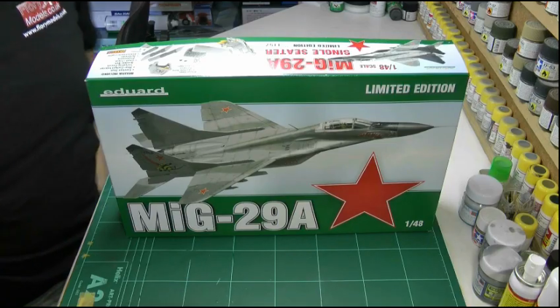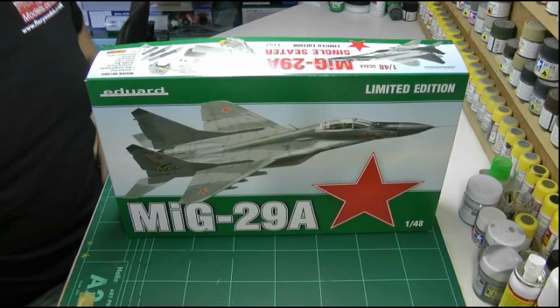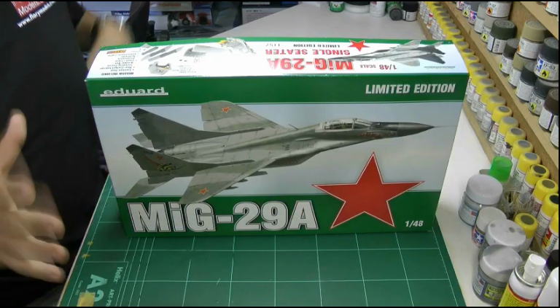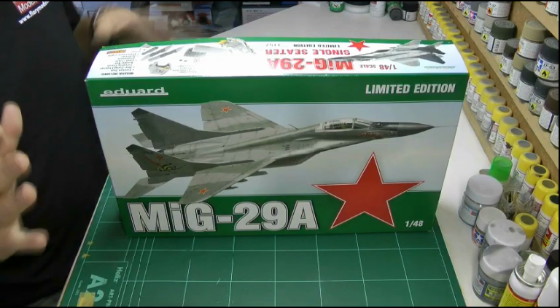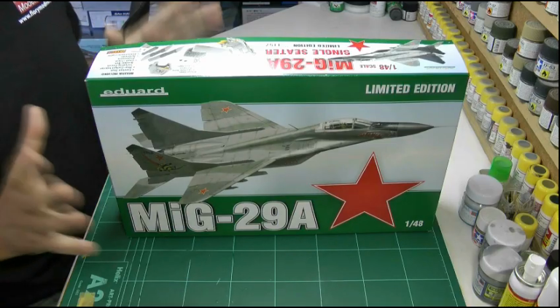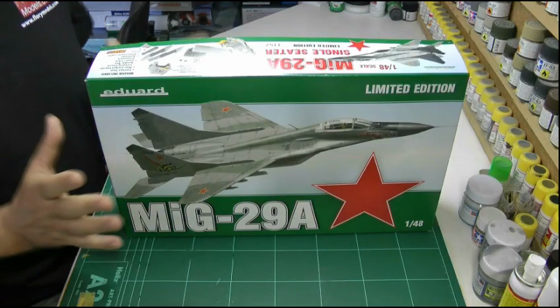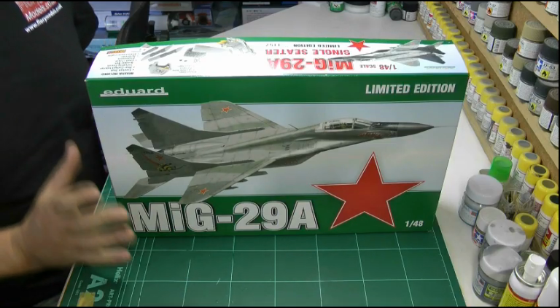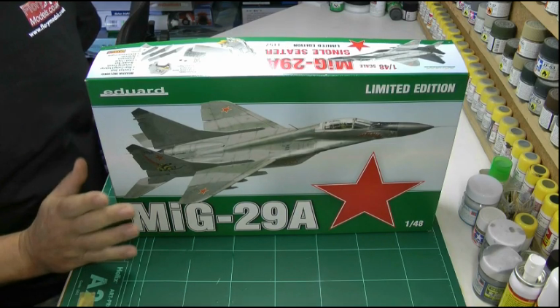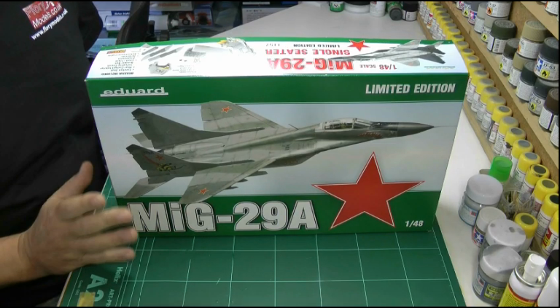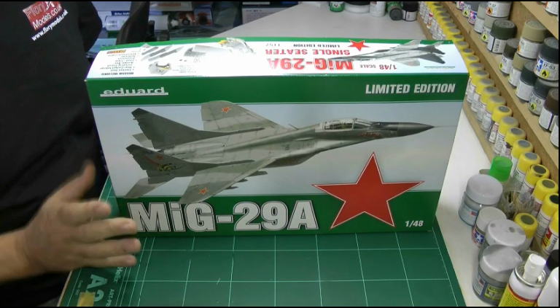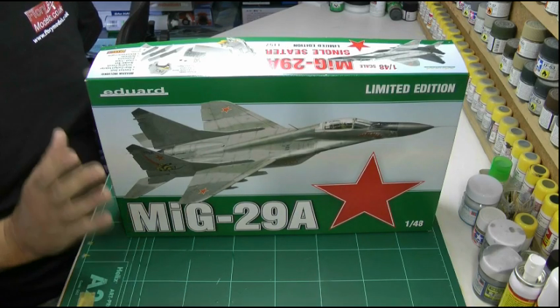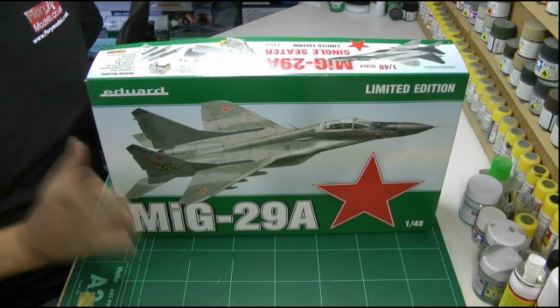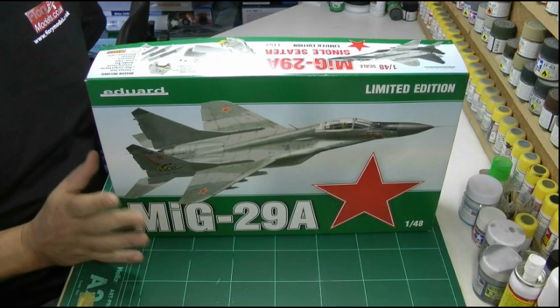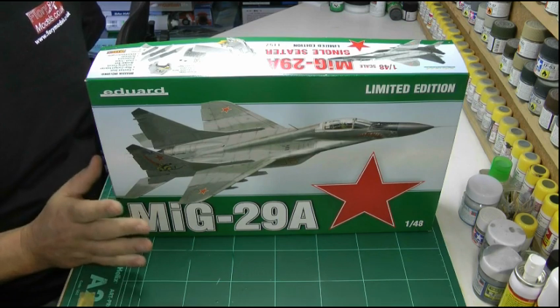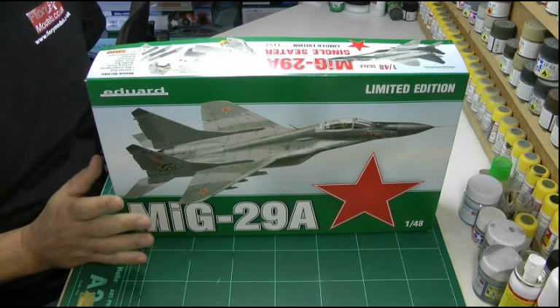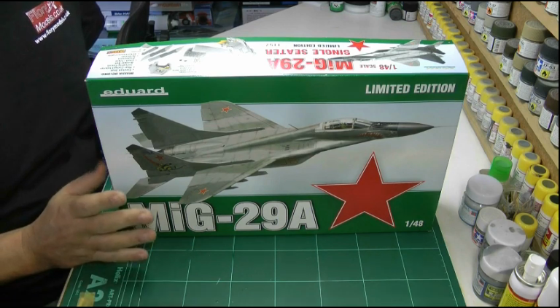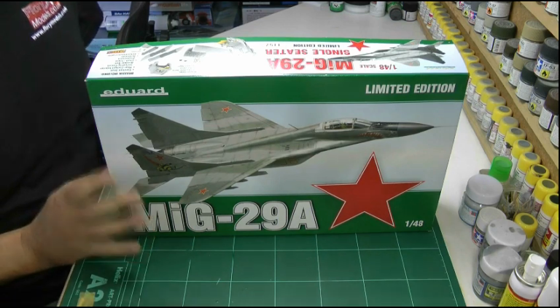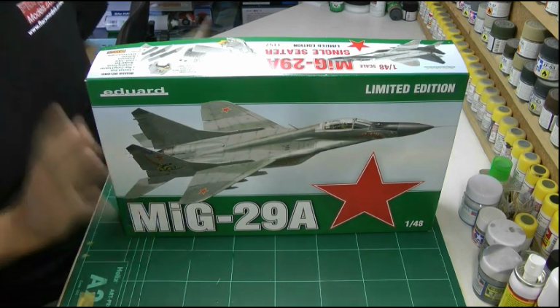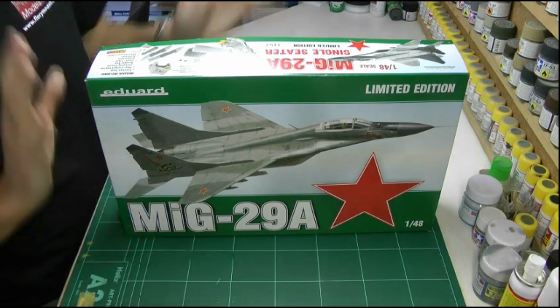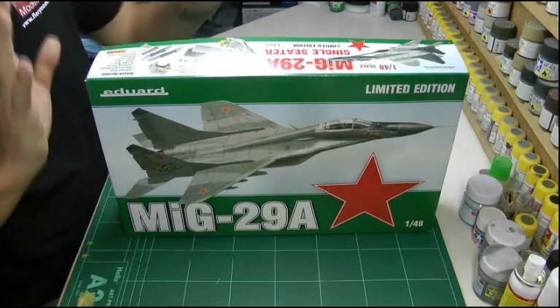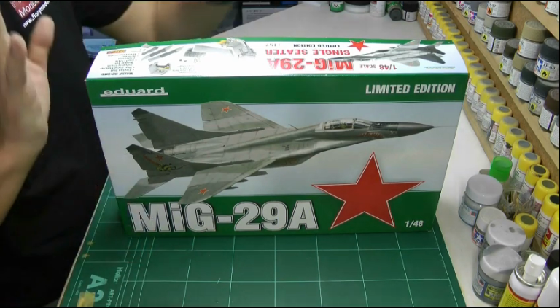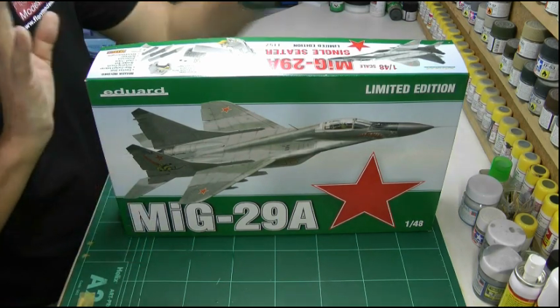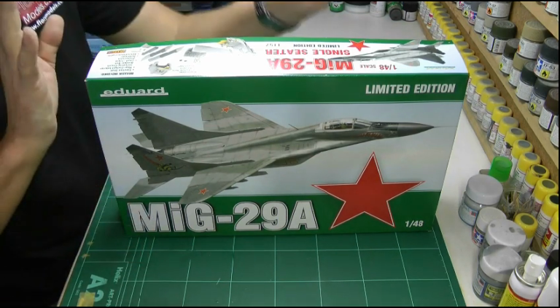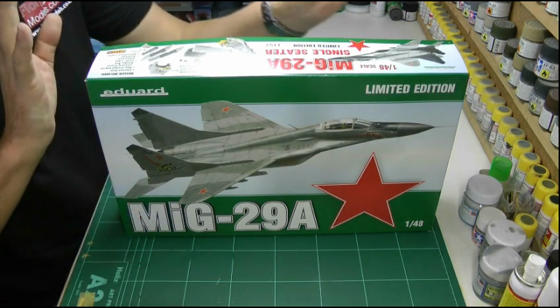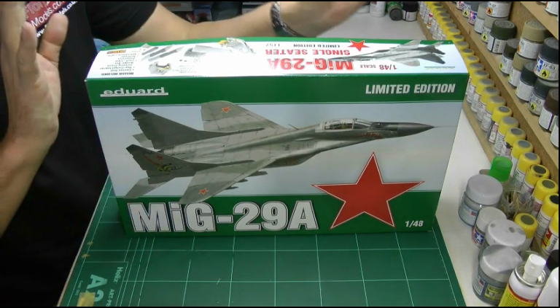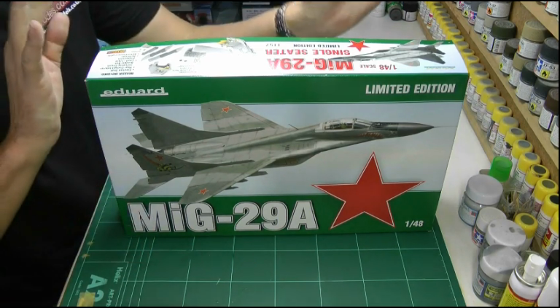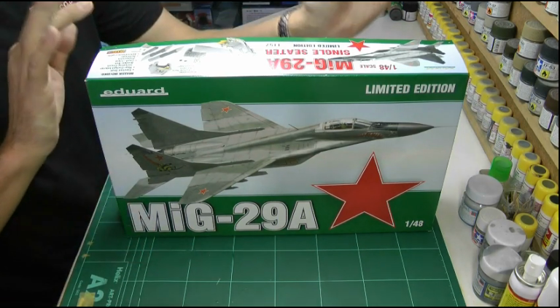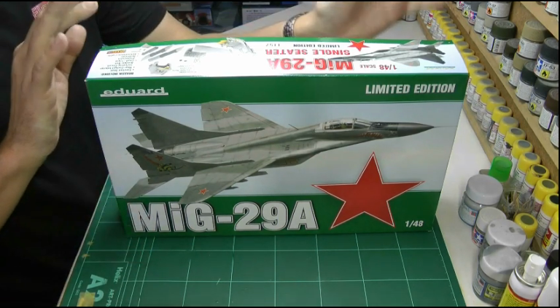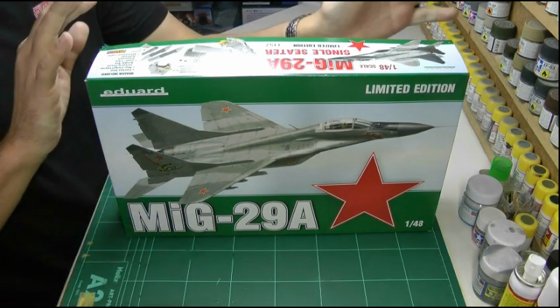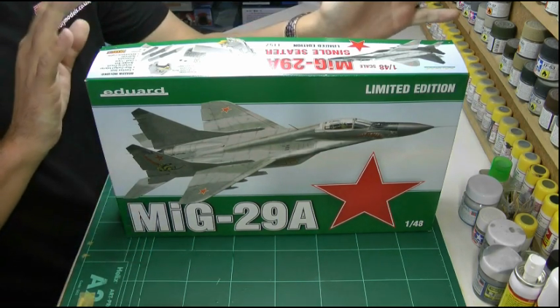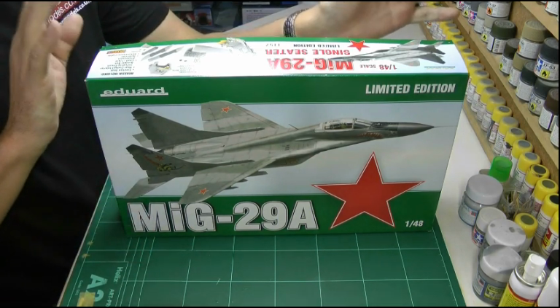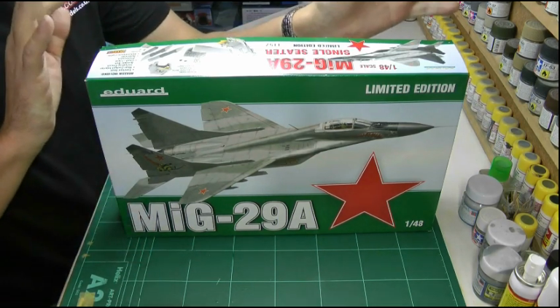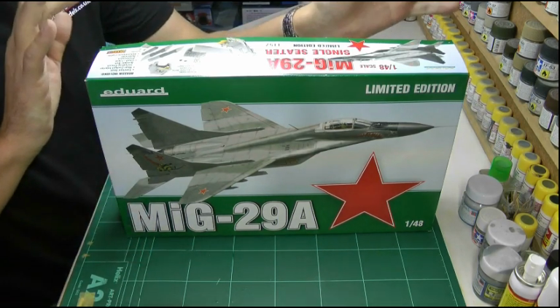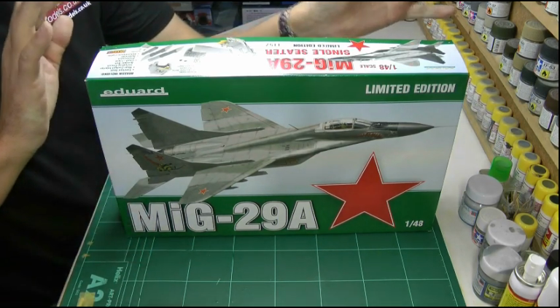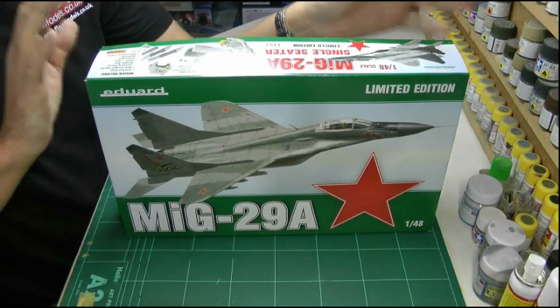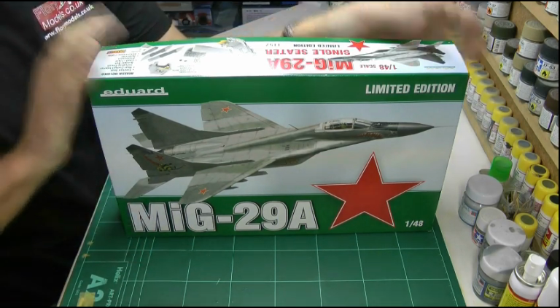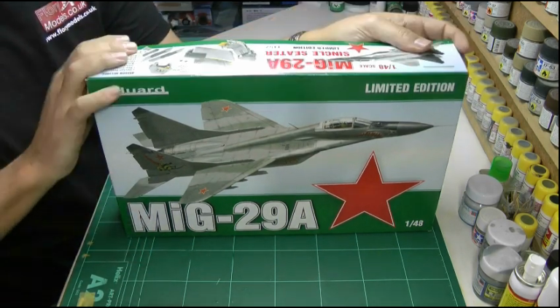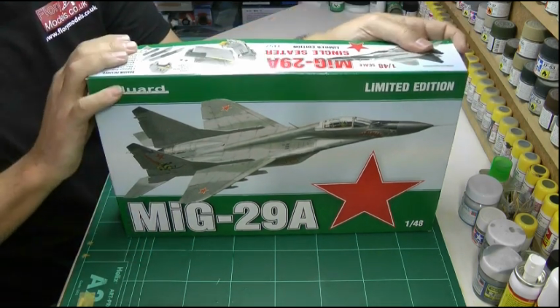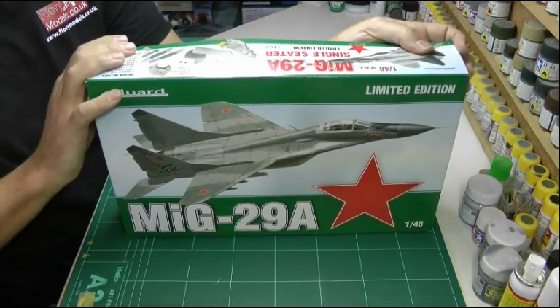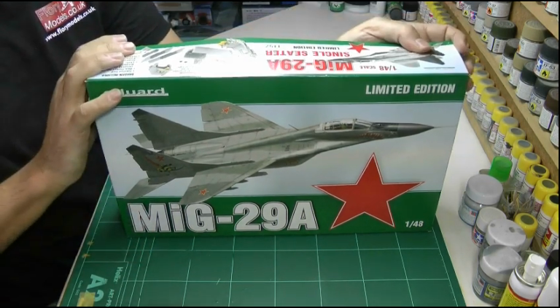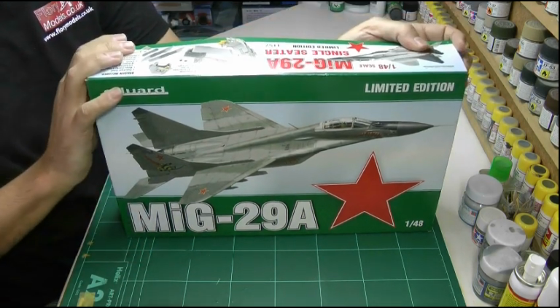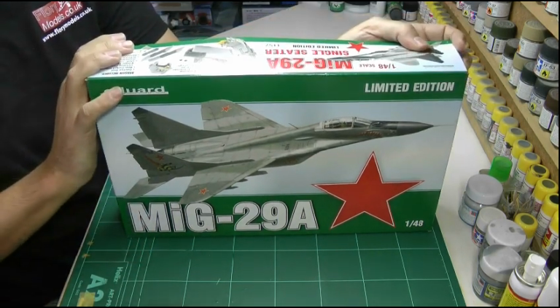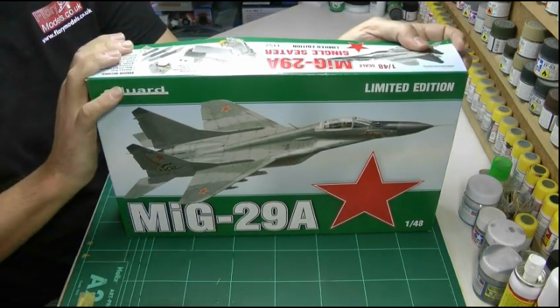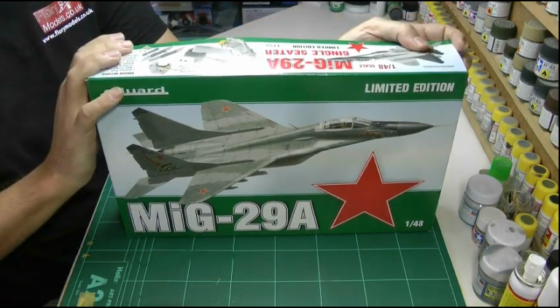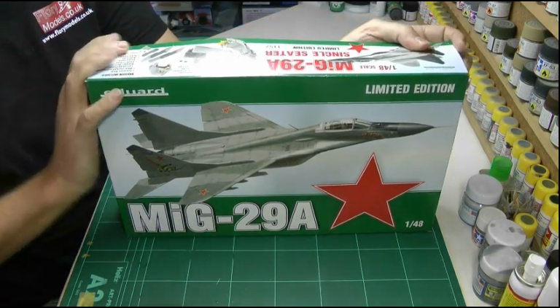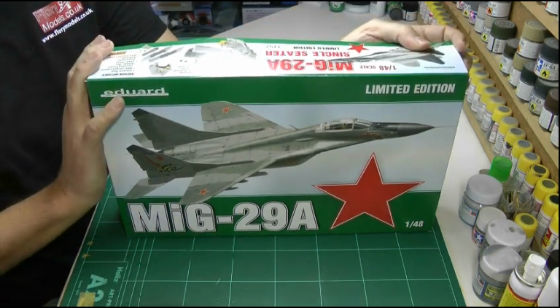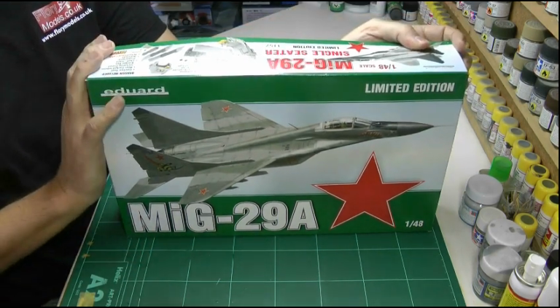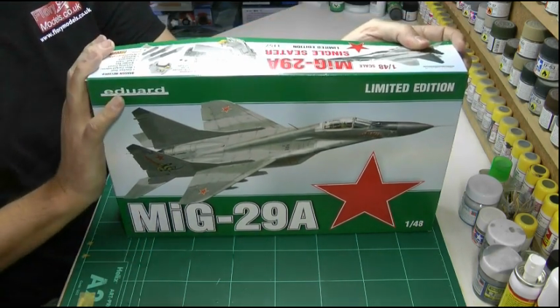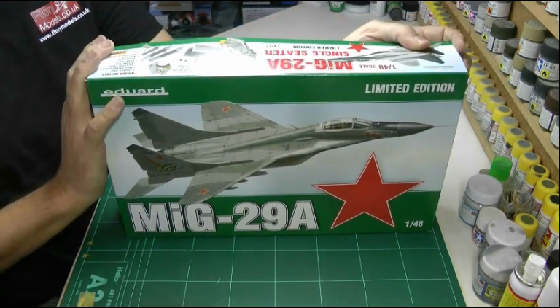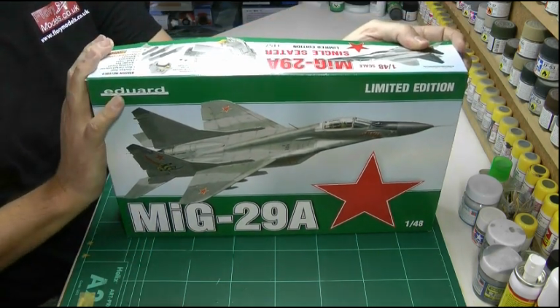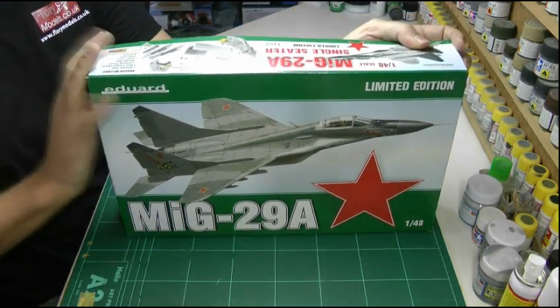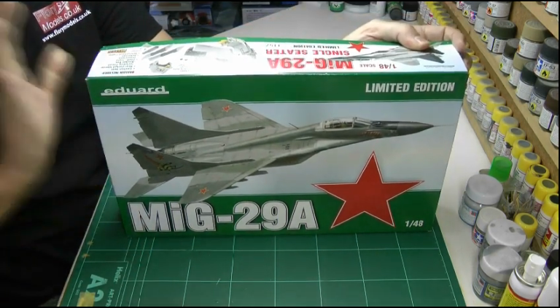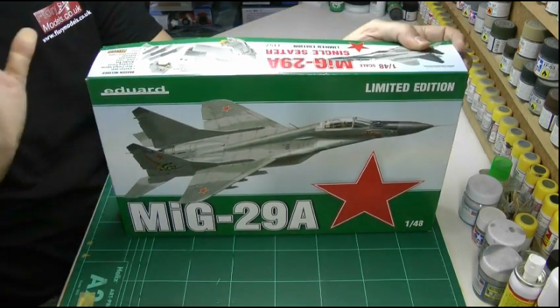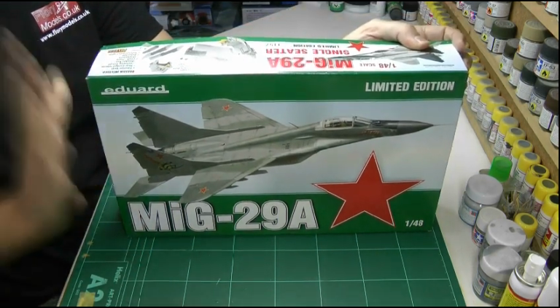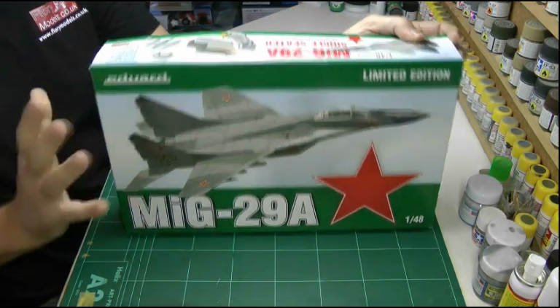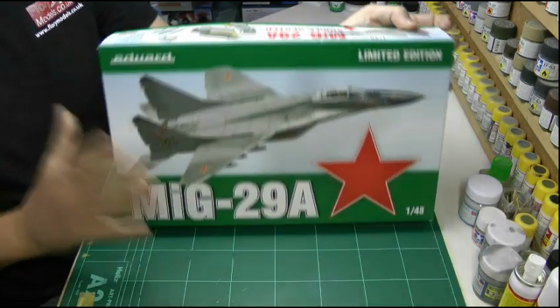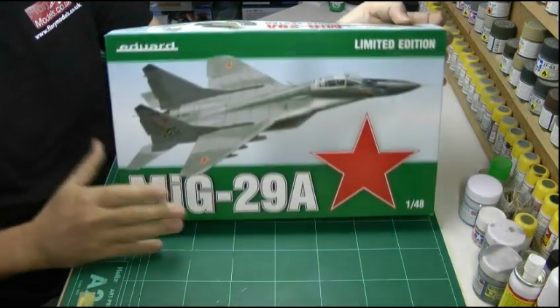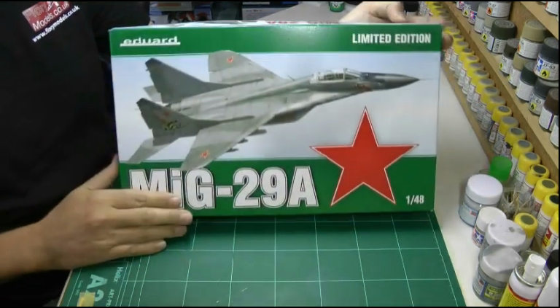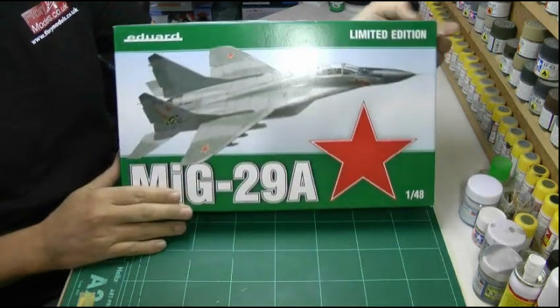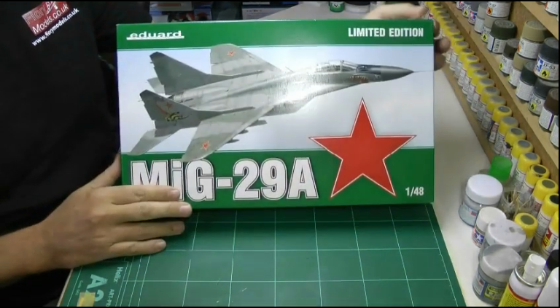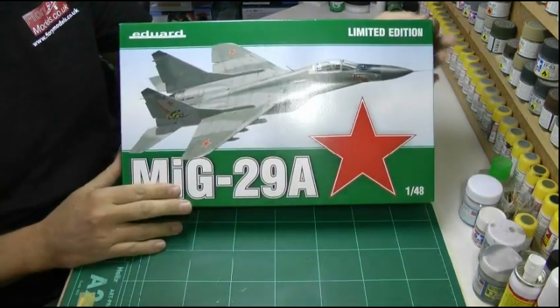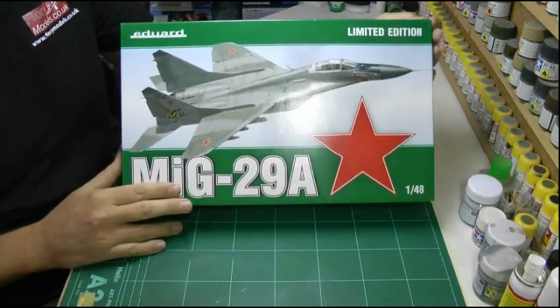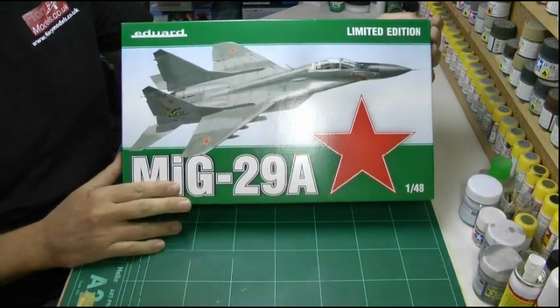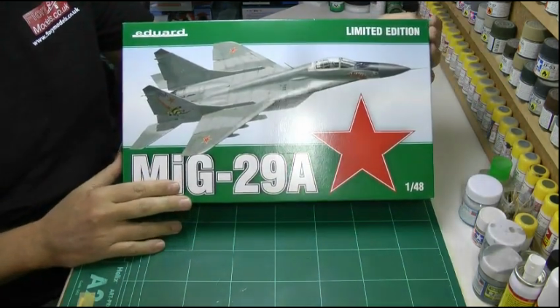Hello and welcome to Florey Models. I'm Philip Florey. This particular build we're going to be doing is the Eduard MiG-29A — the single seat Fulcrum.